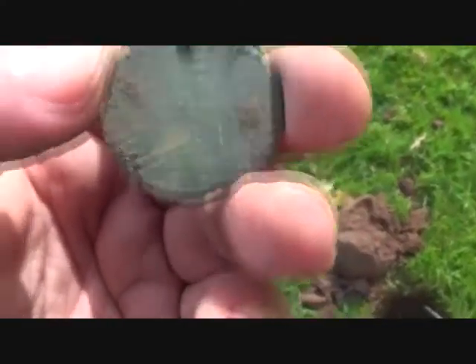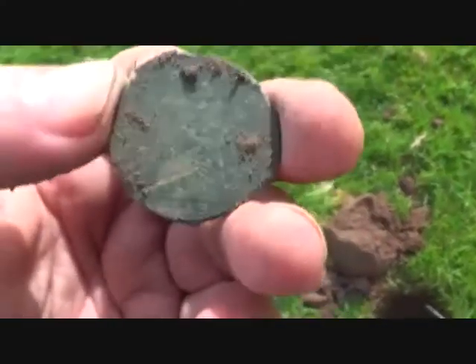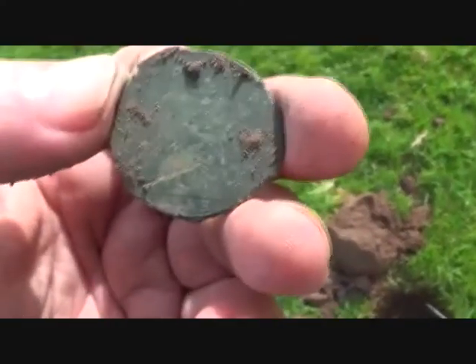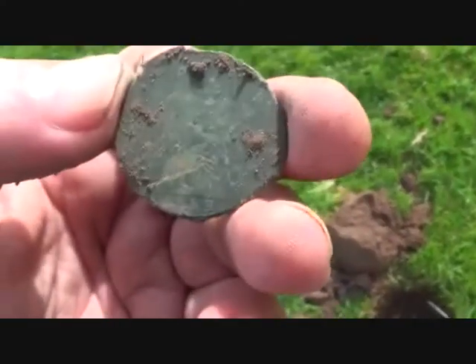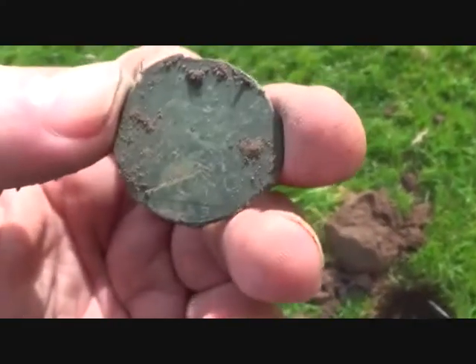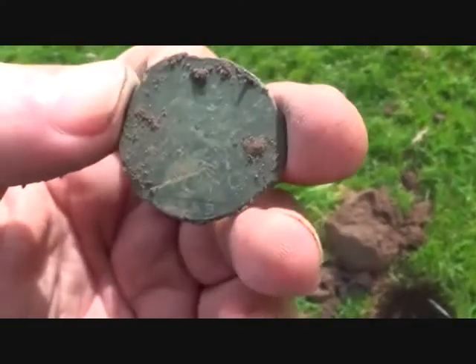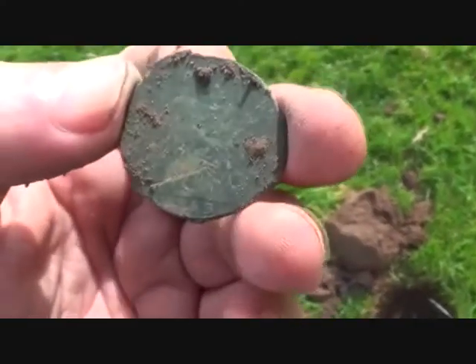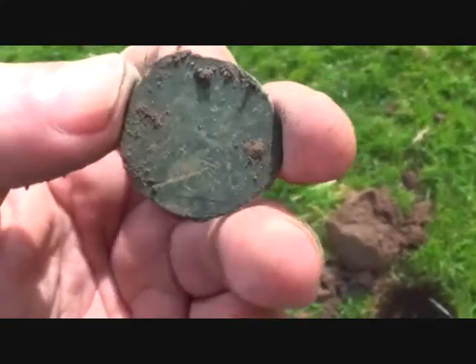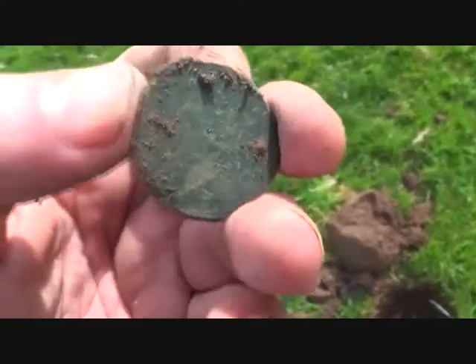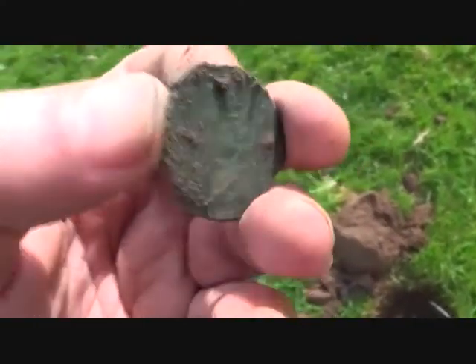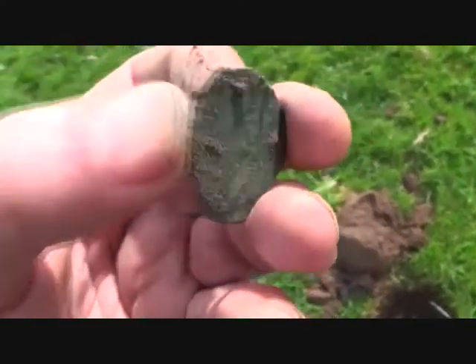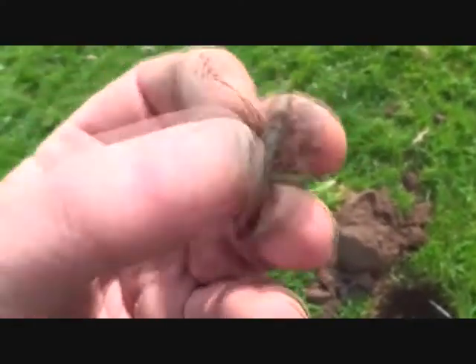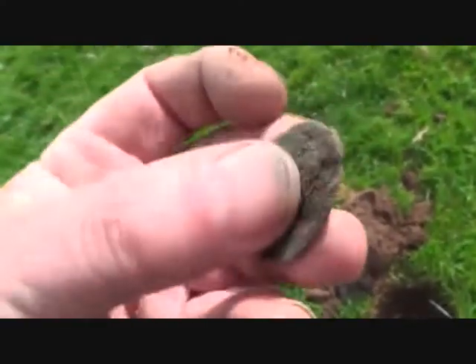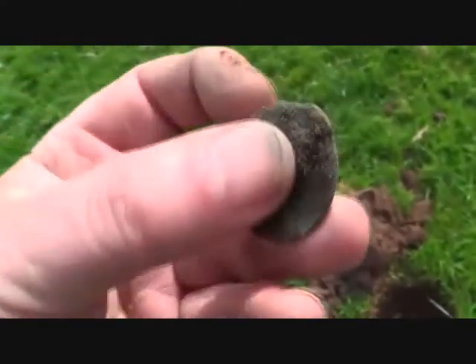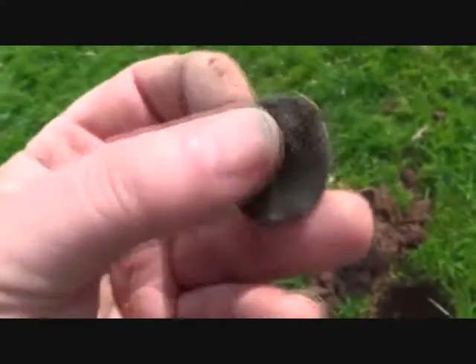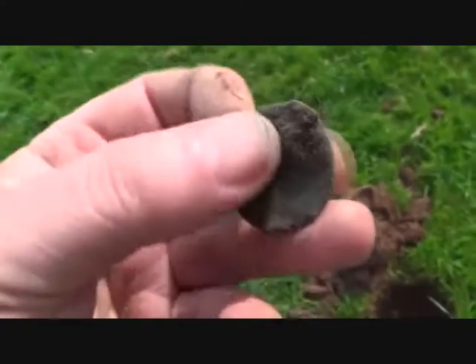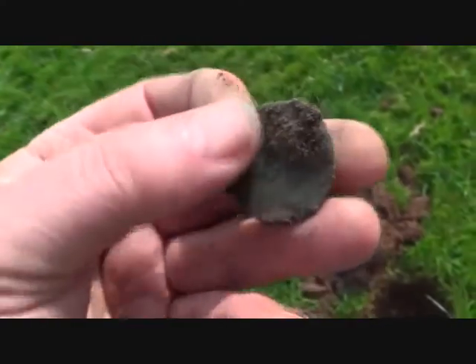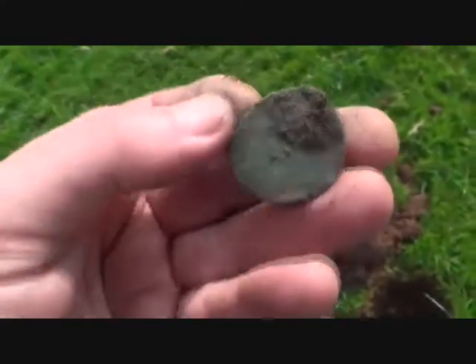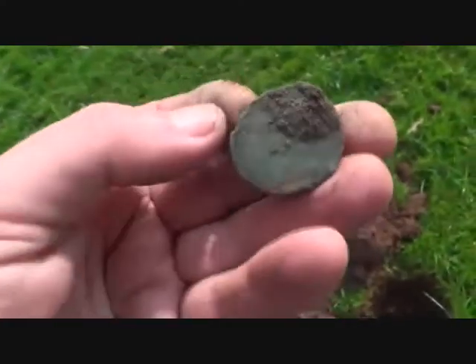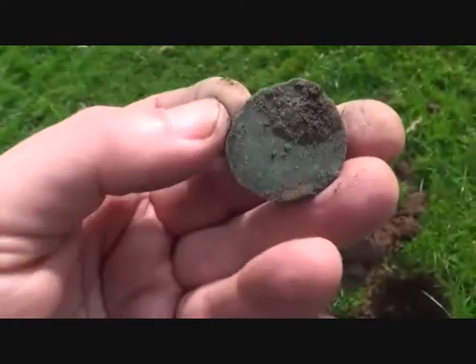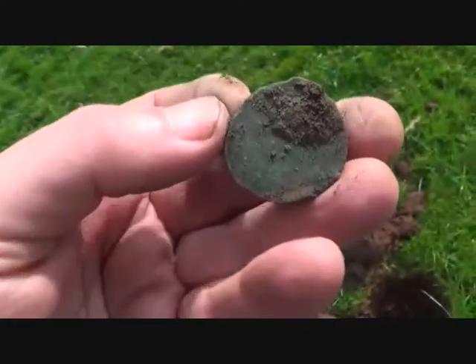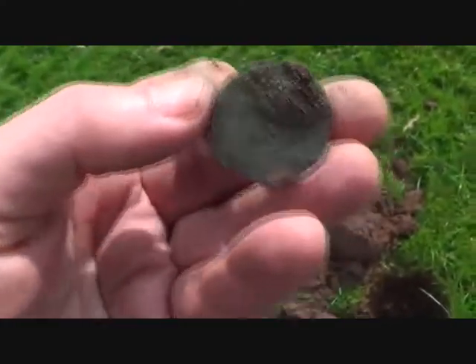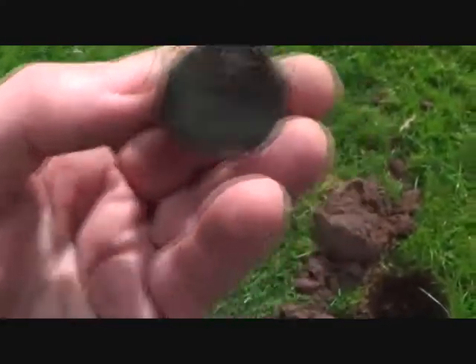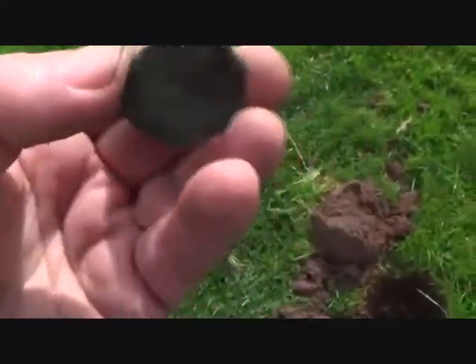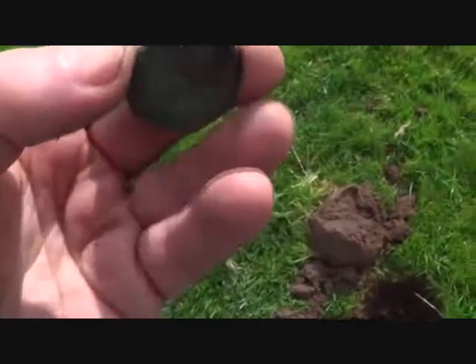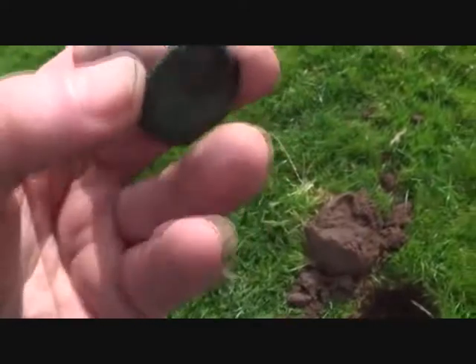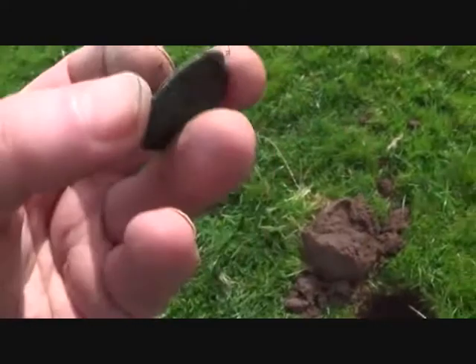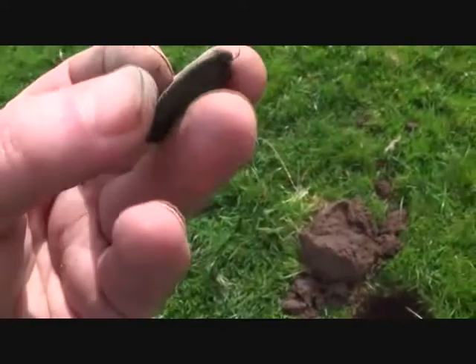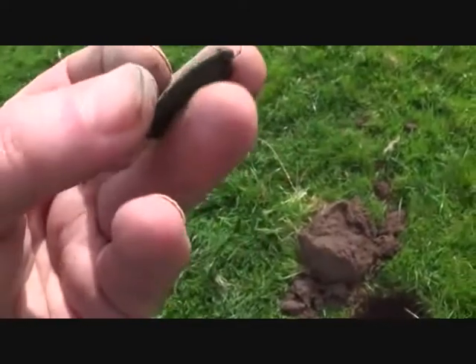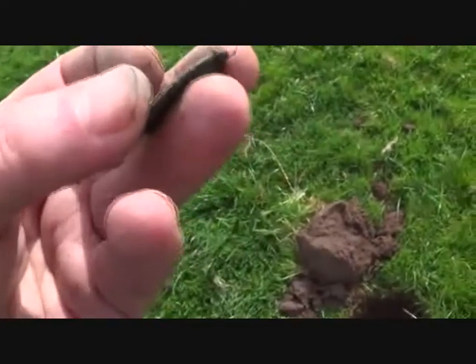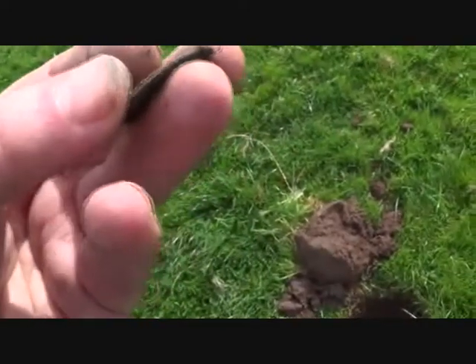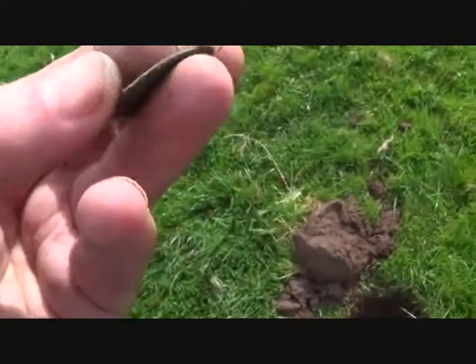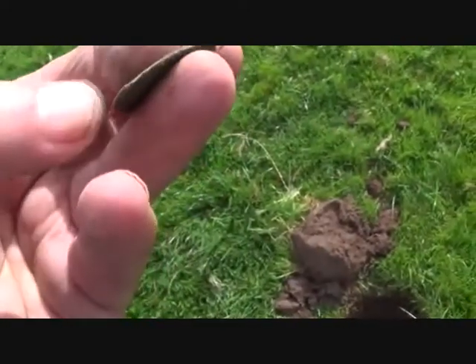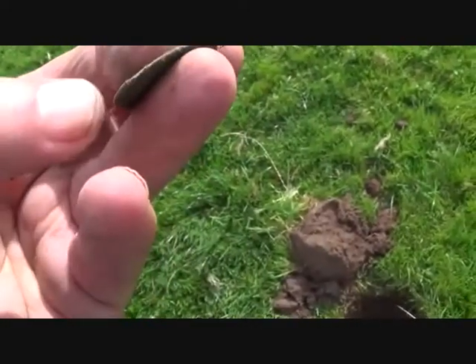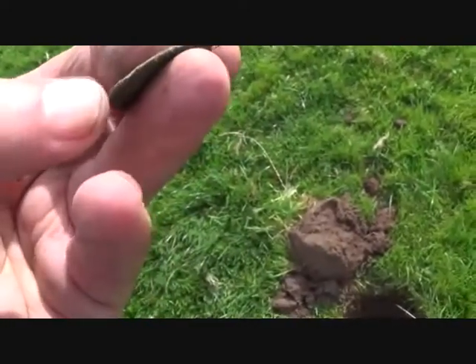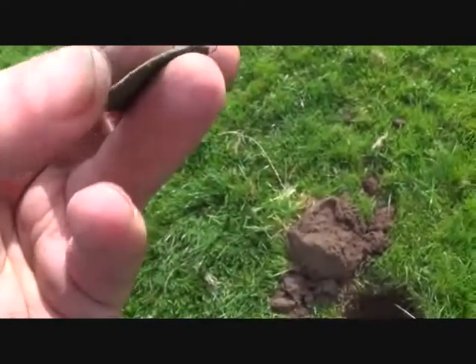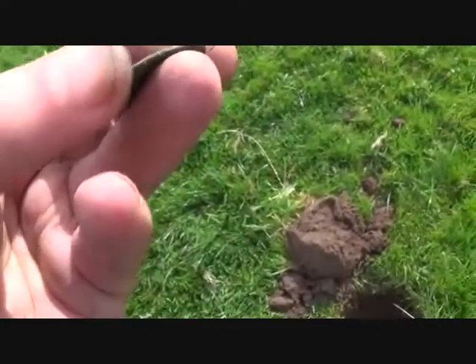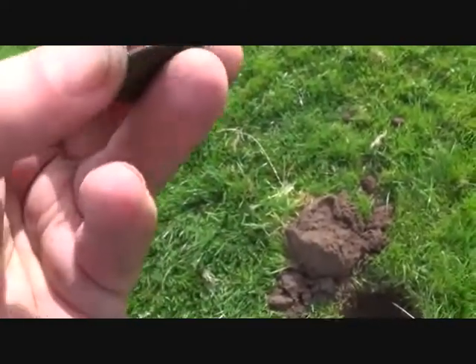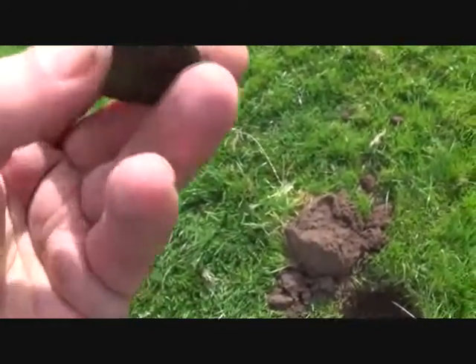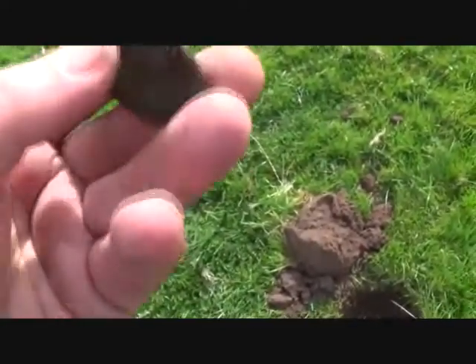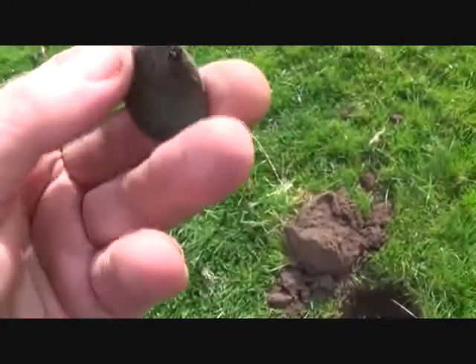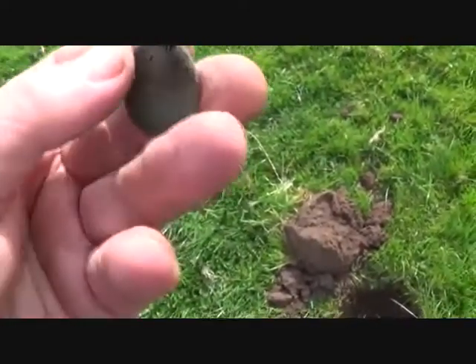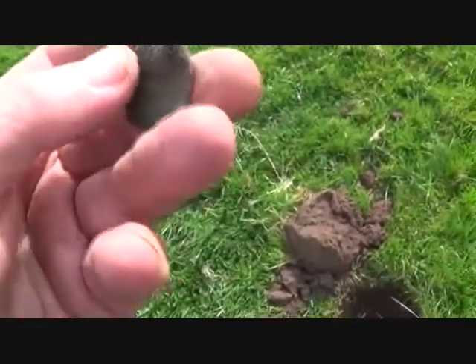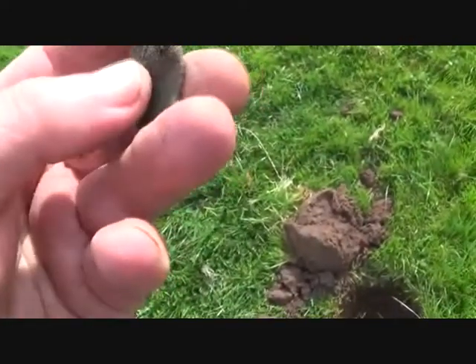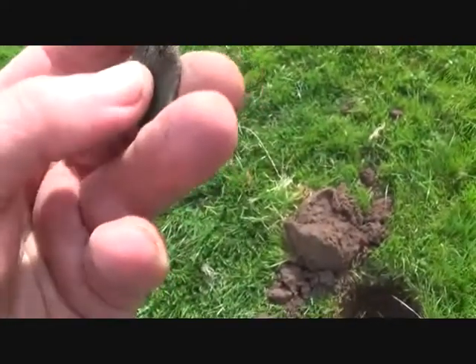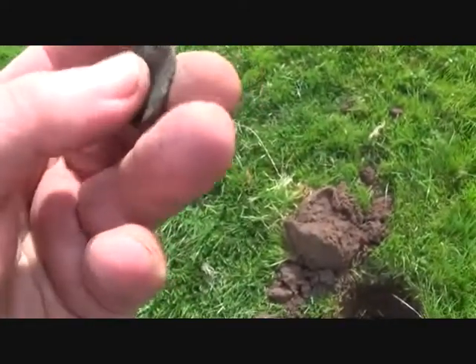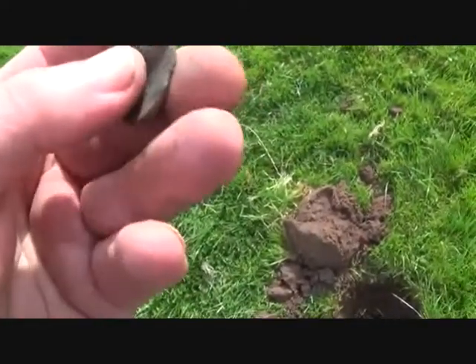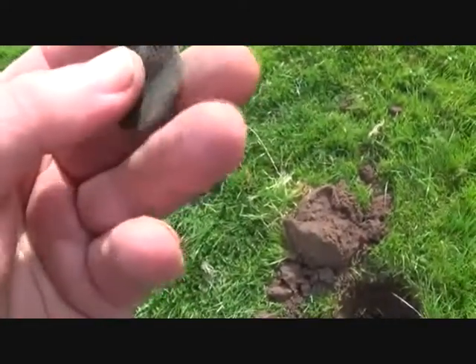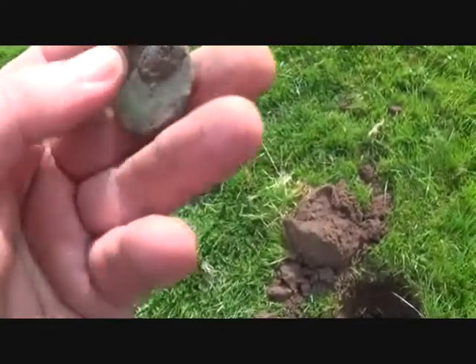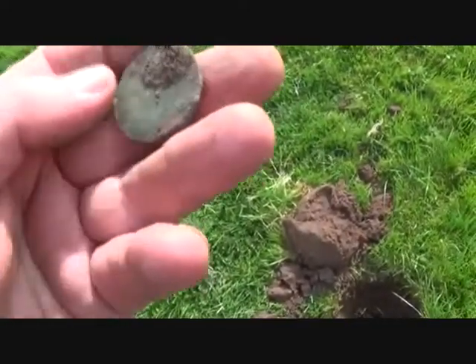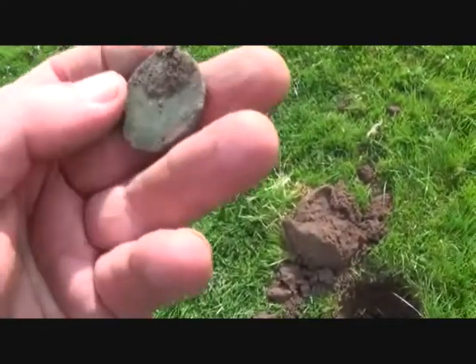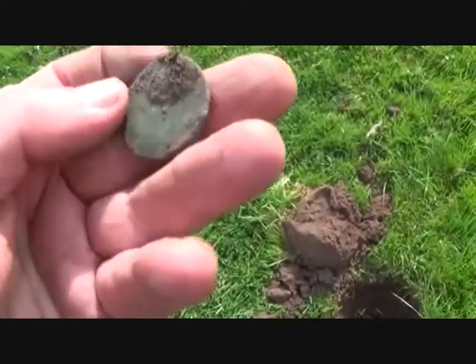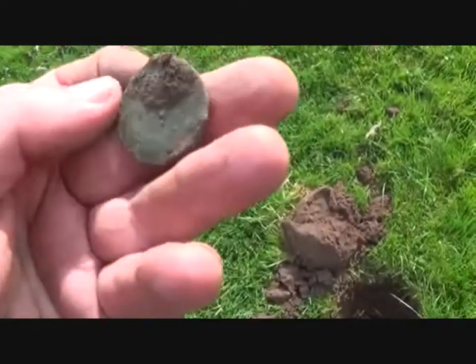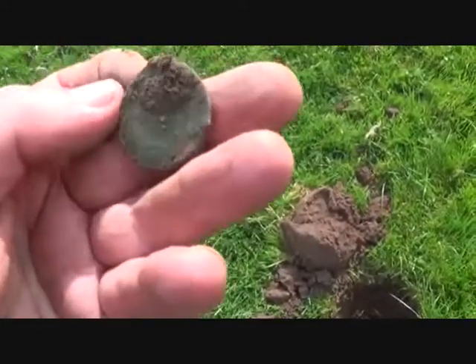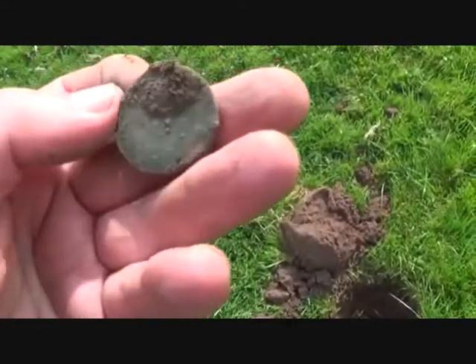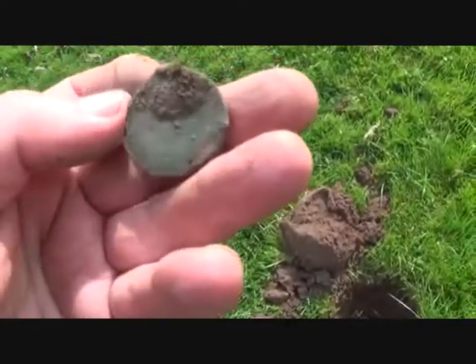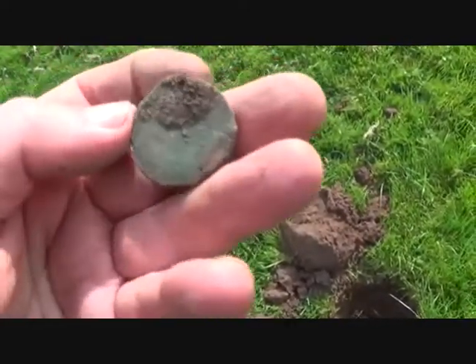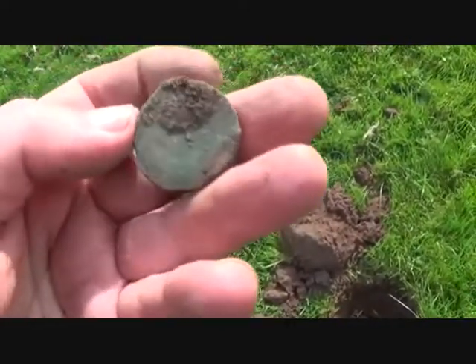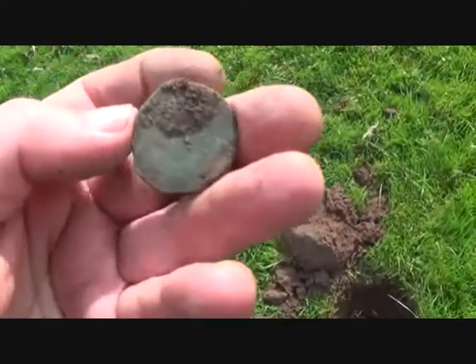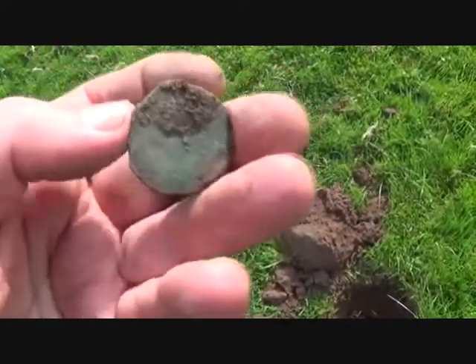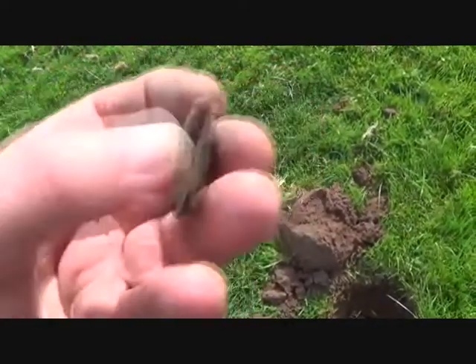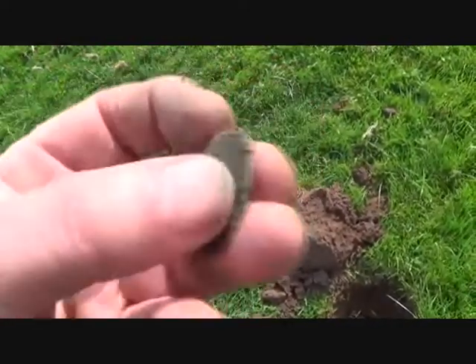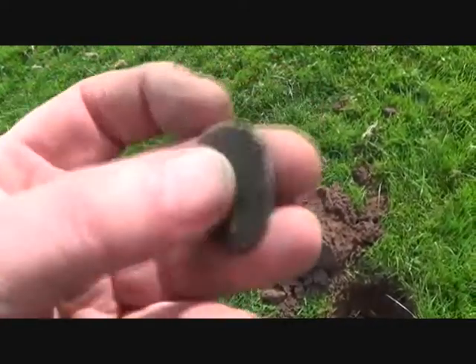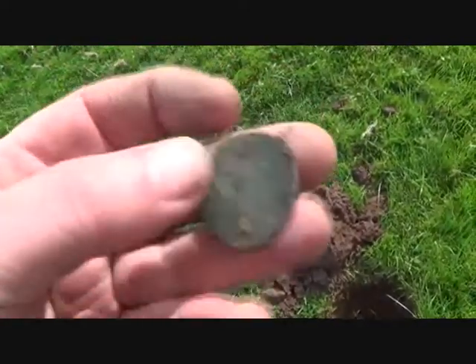1863 young head Victoria bronze penny. It's fraying all around the edges — look at that. It's not going to get home, is it.